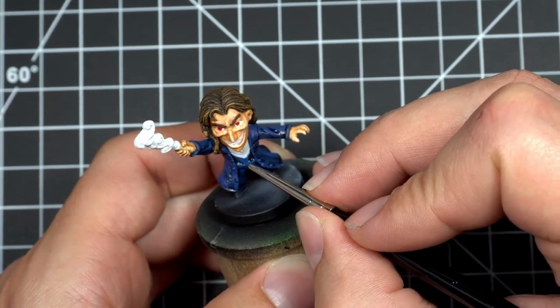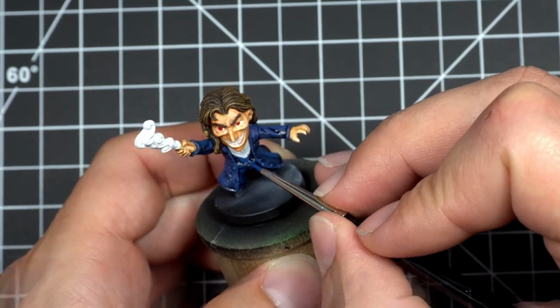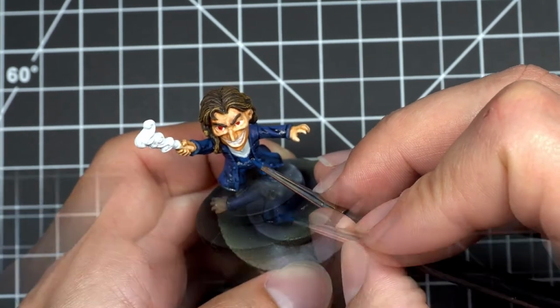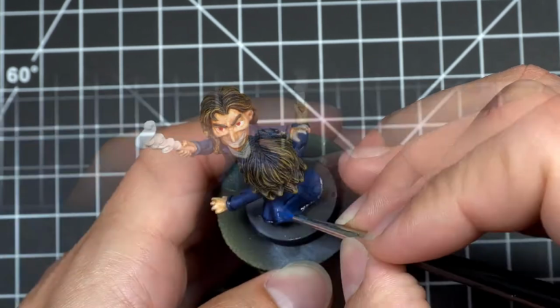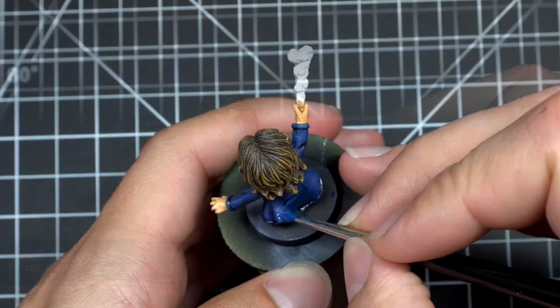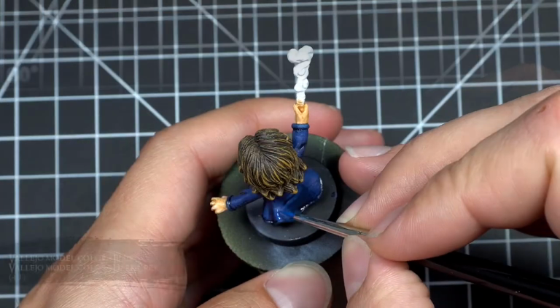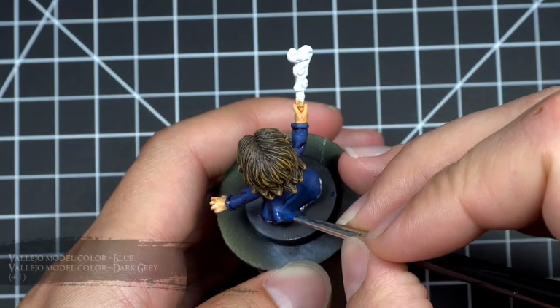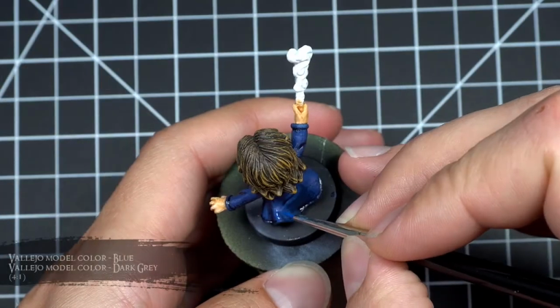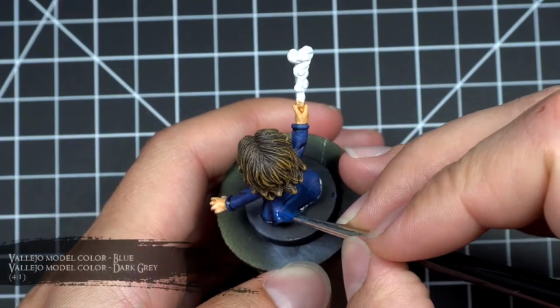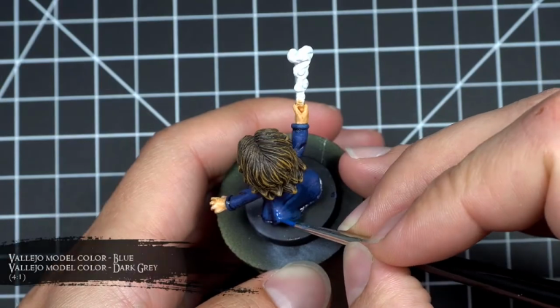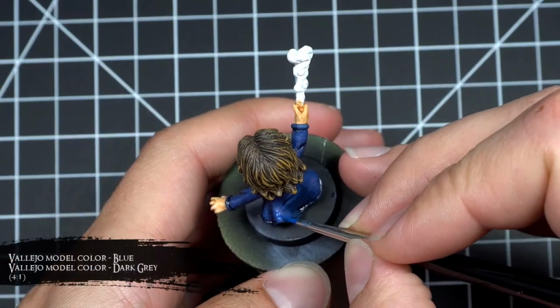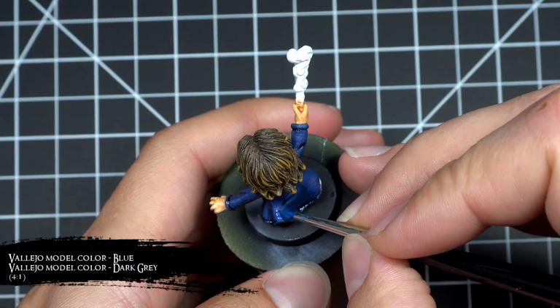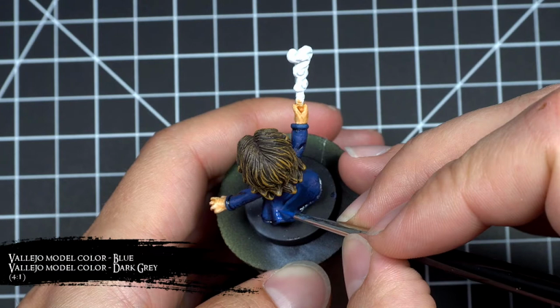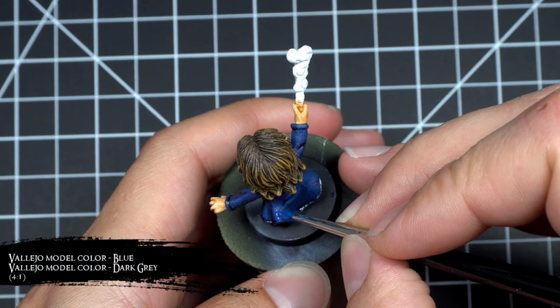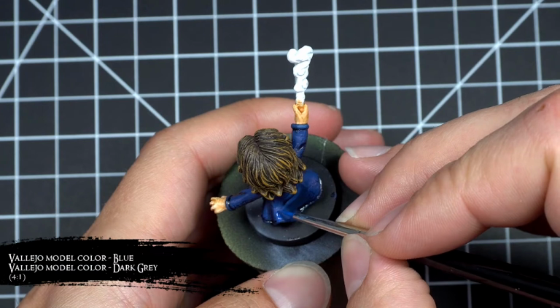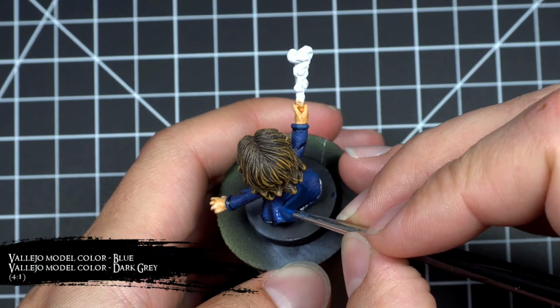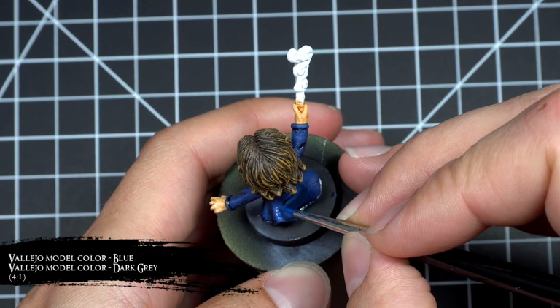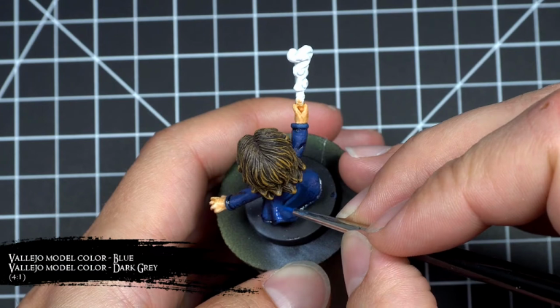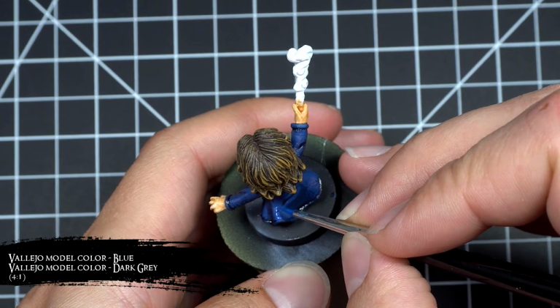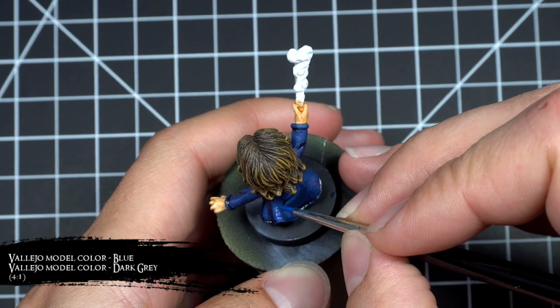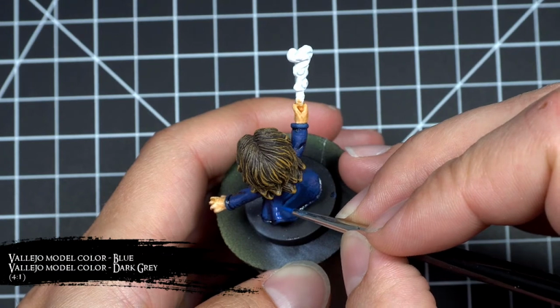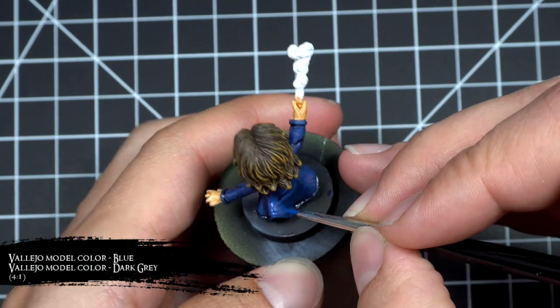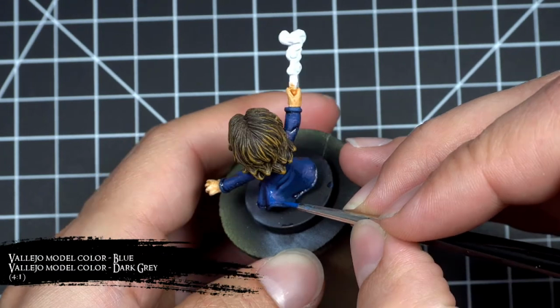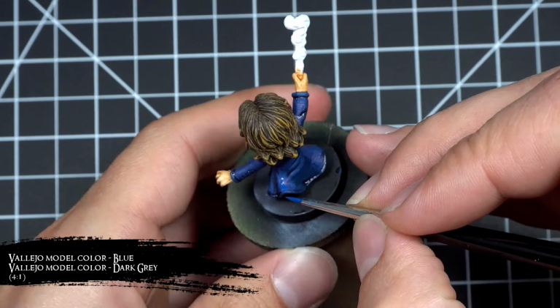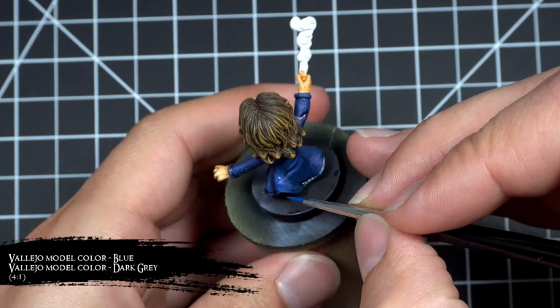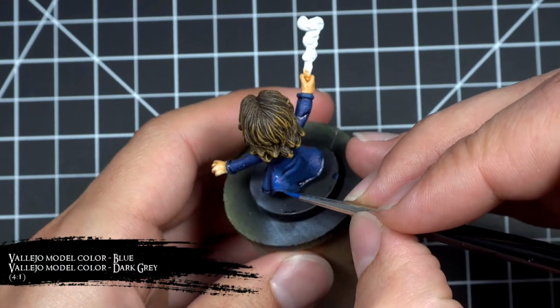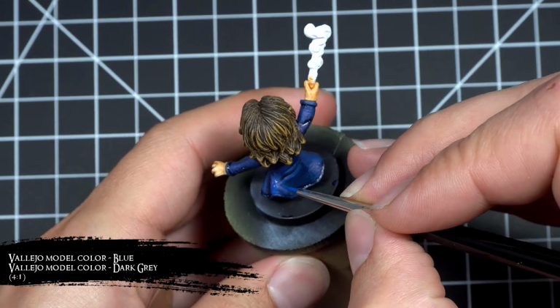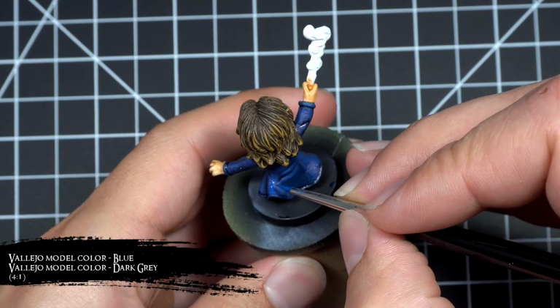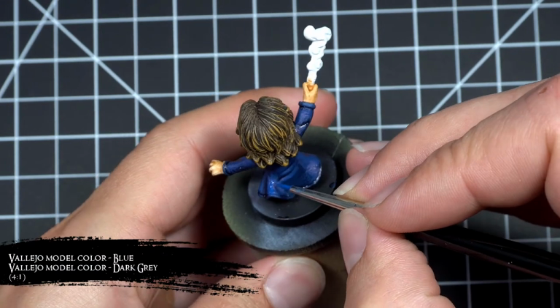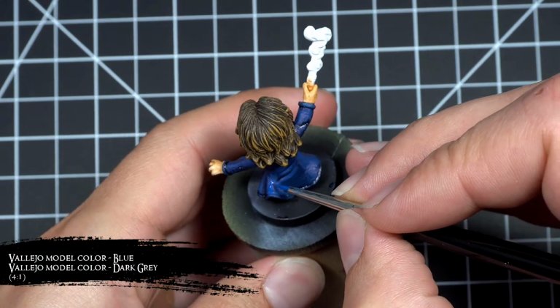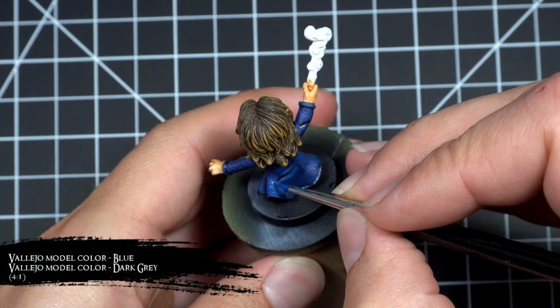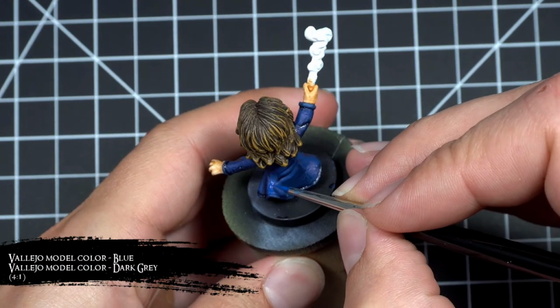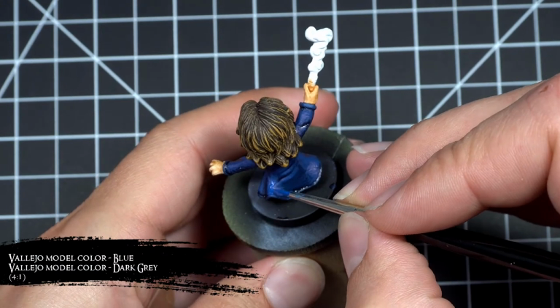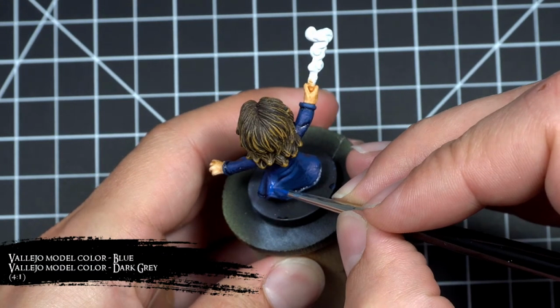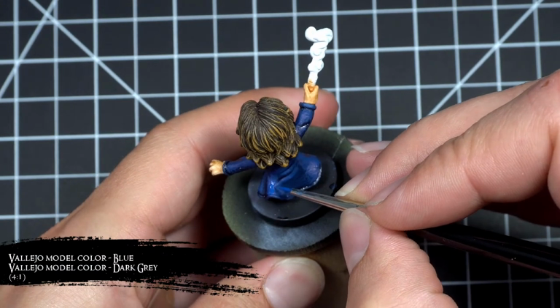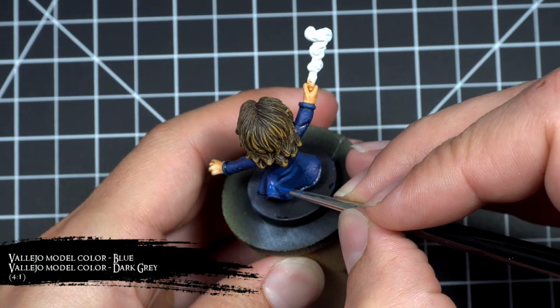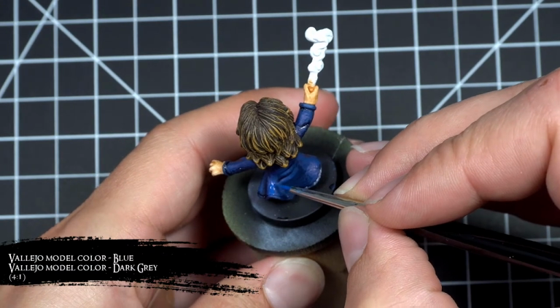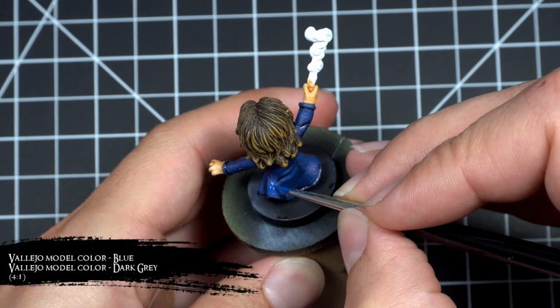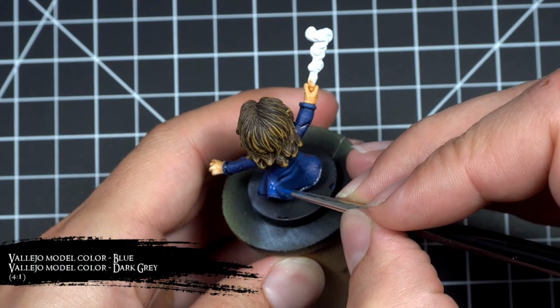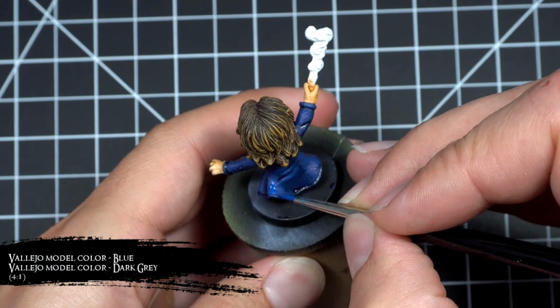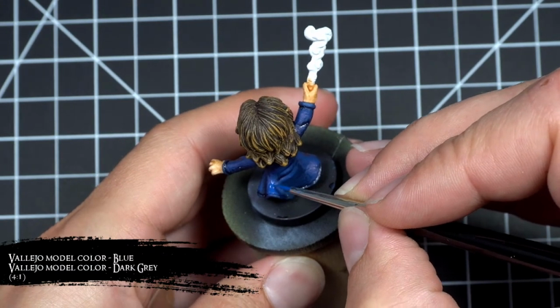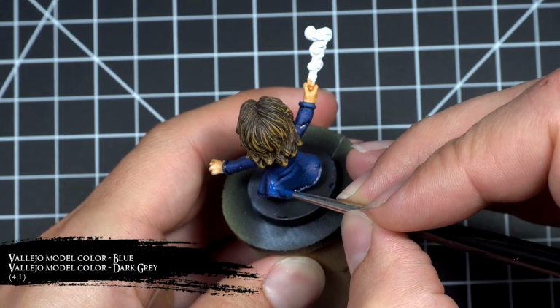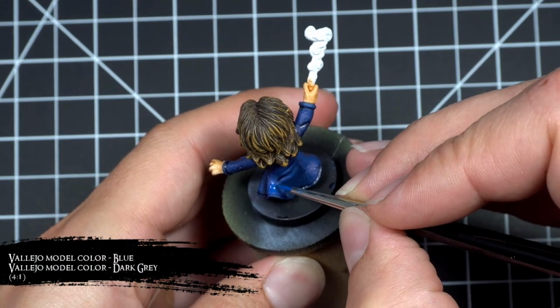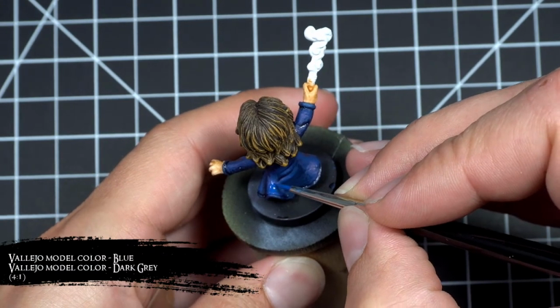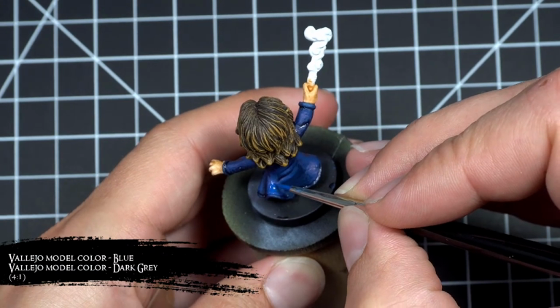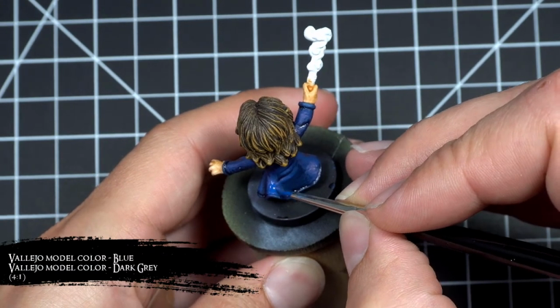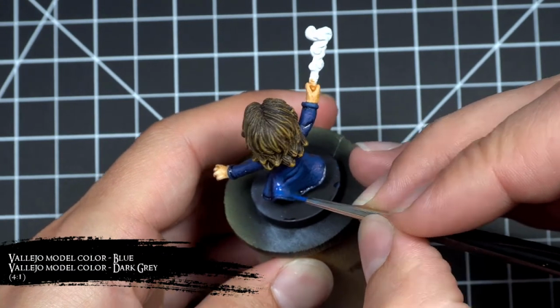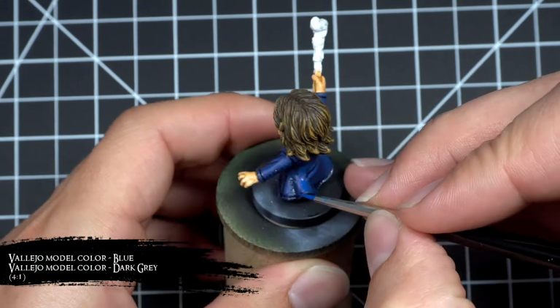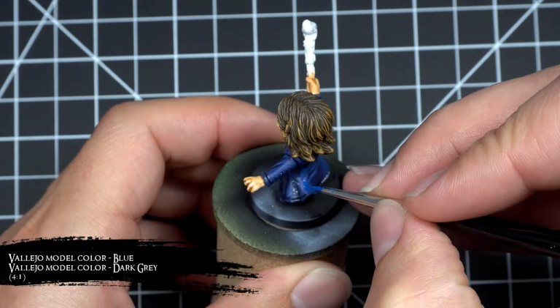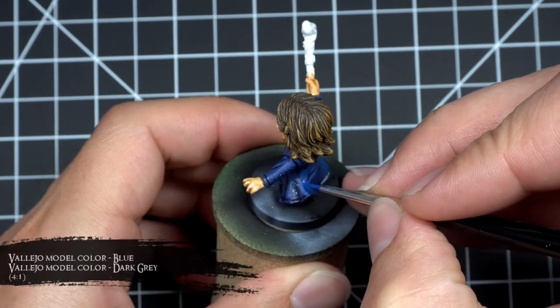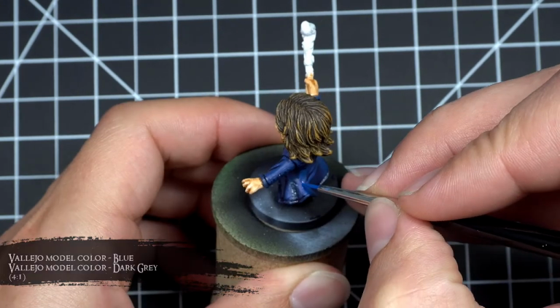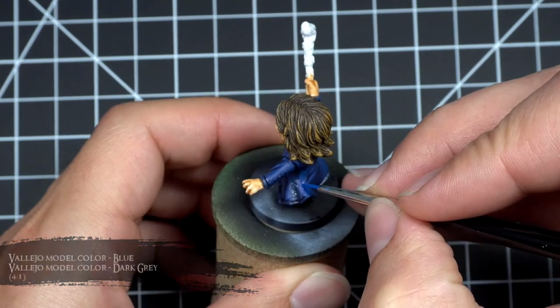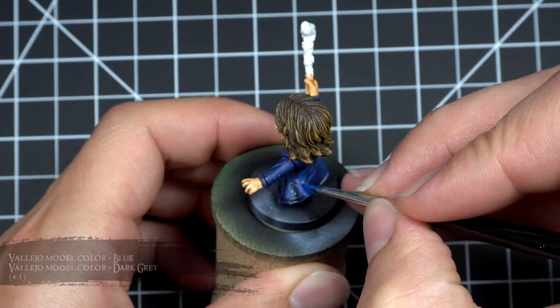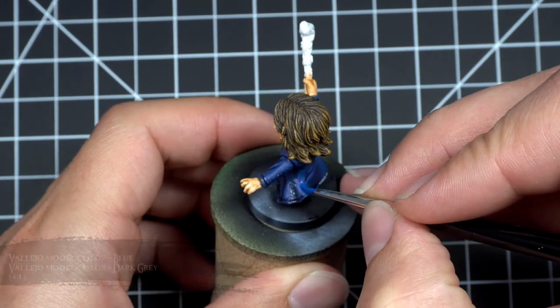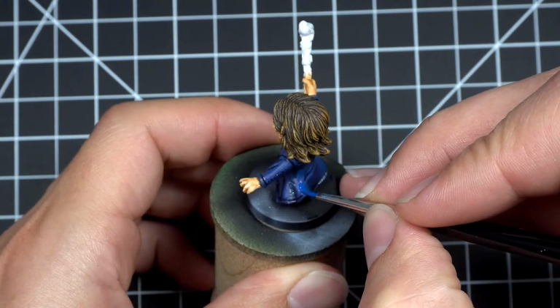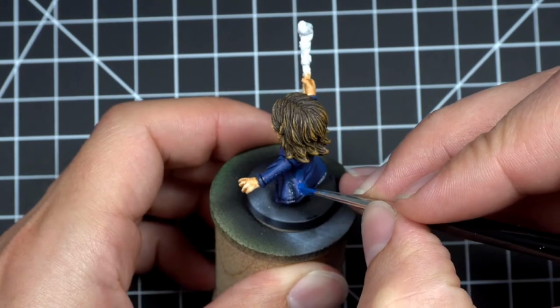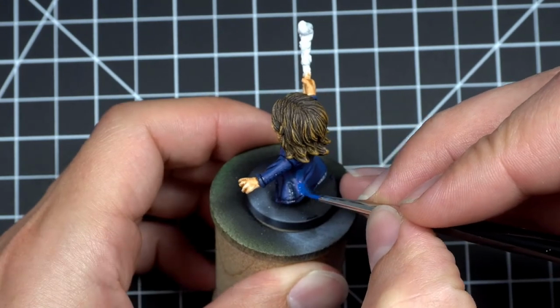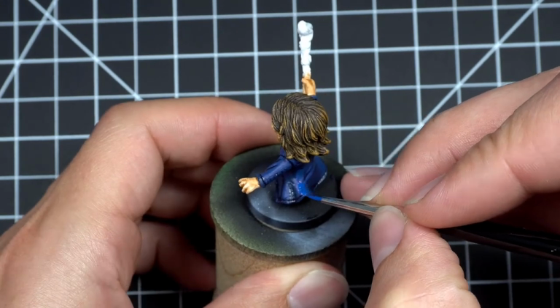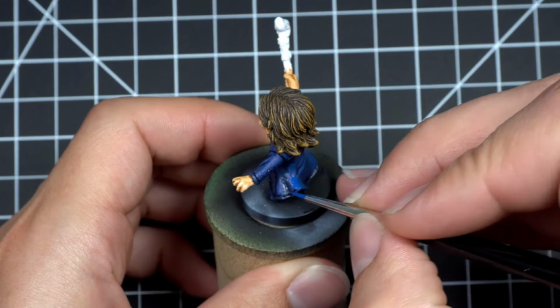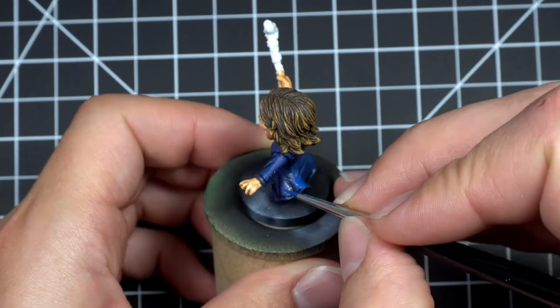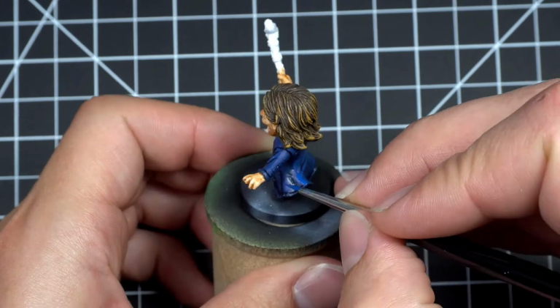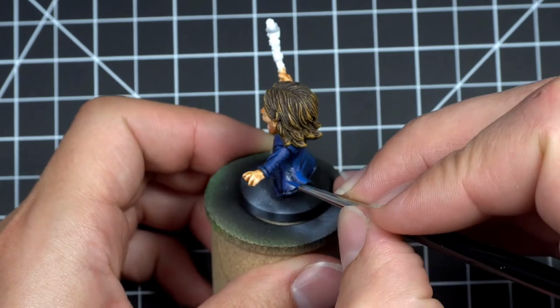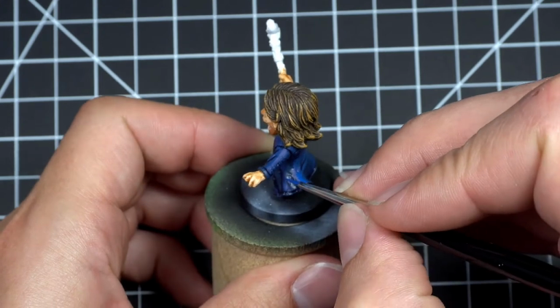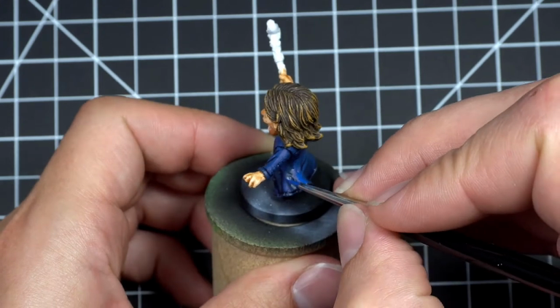For the second highlight I brightened the mix up a bit by adding an extra drop of blue, and applied it over roughly two-thirds to three-quarters of the previous highlight.